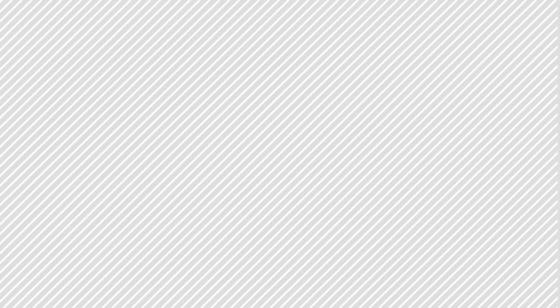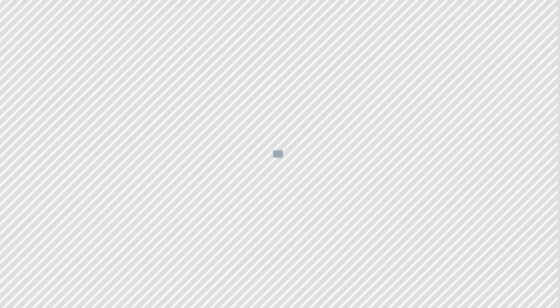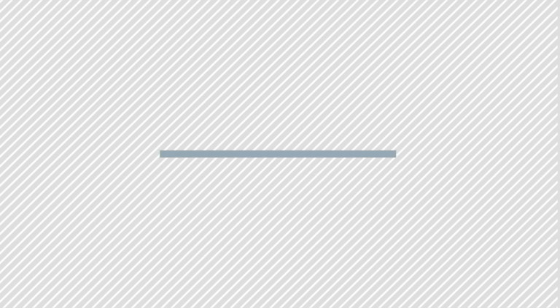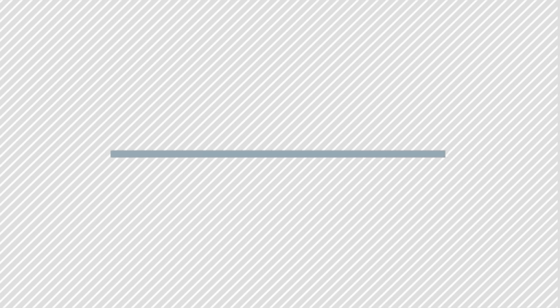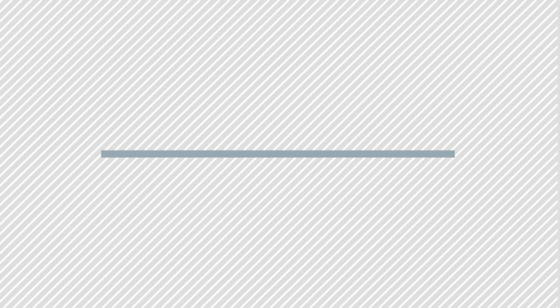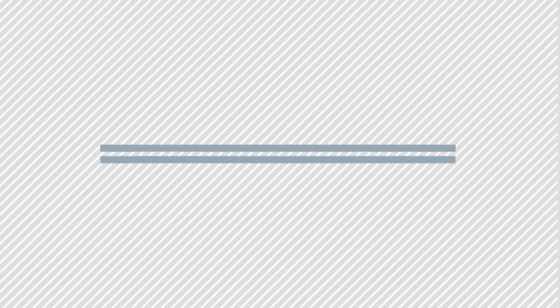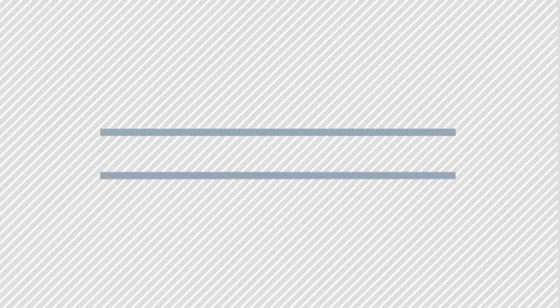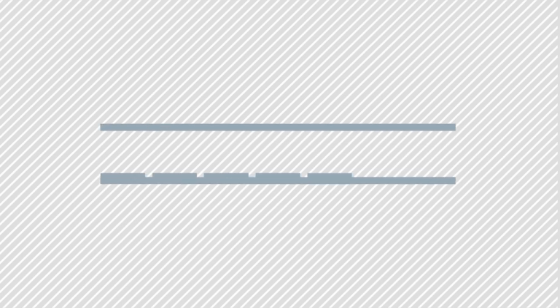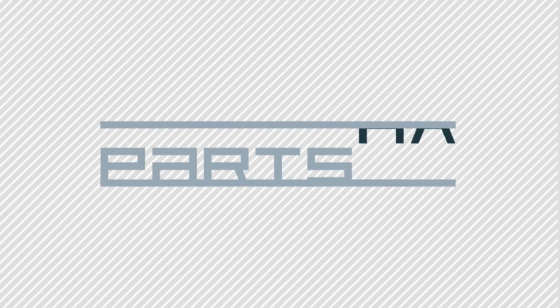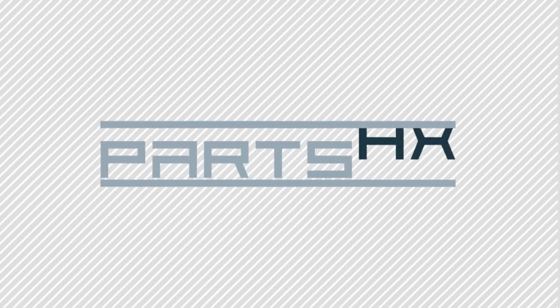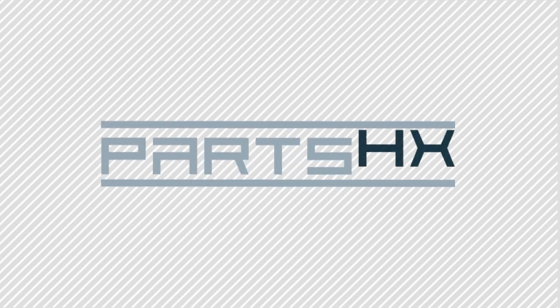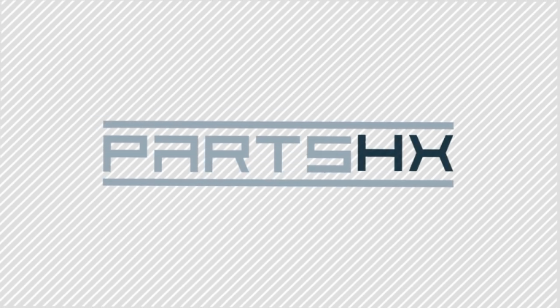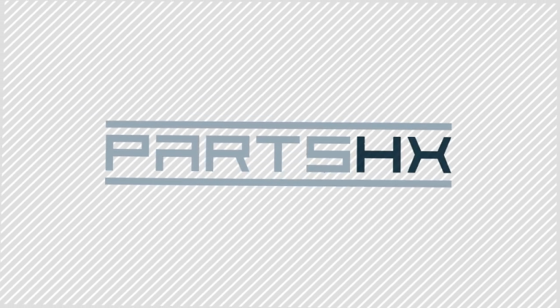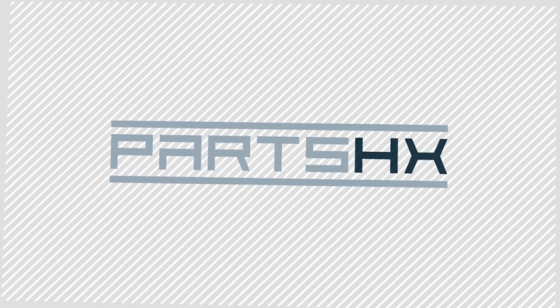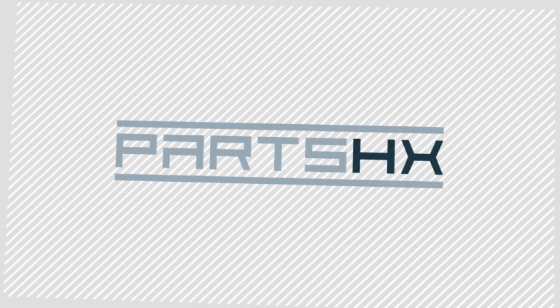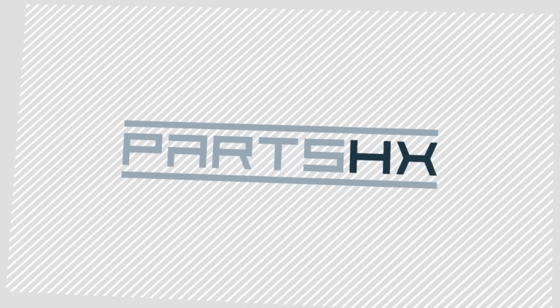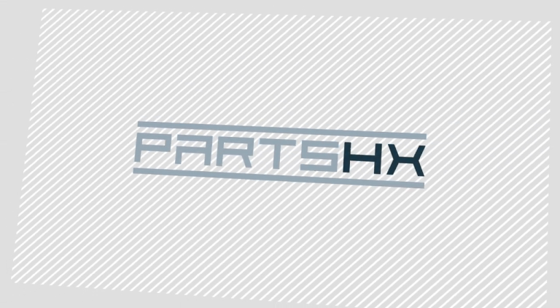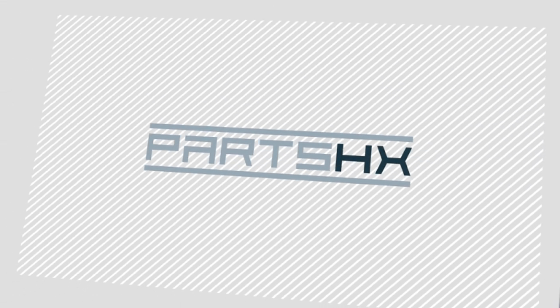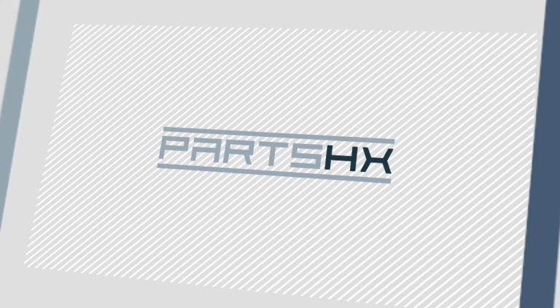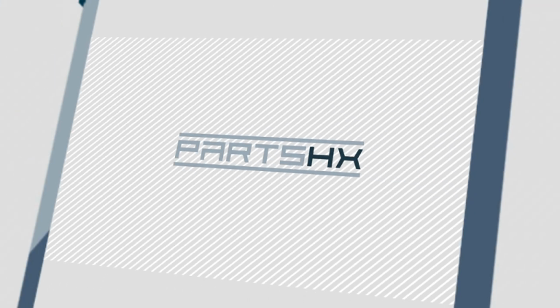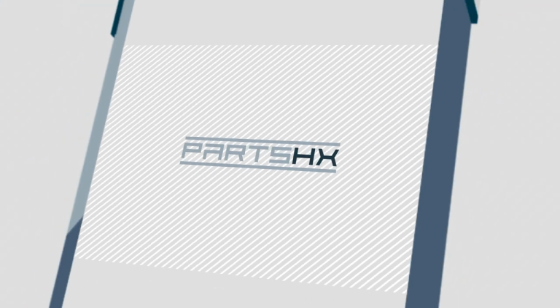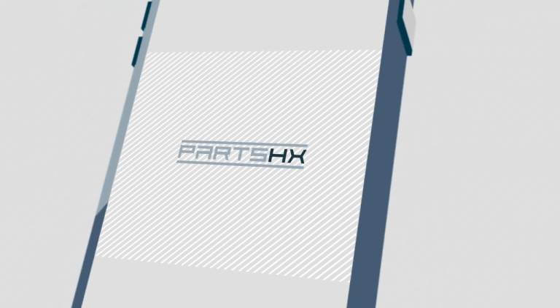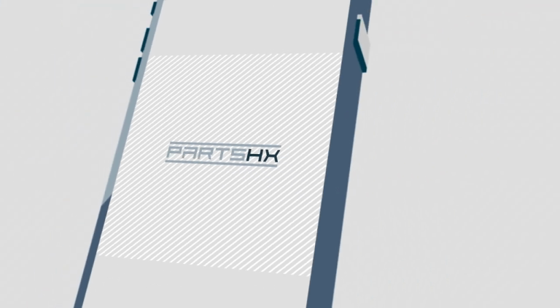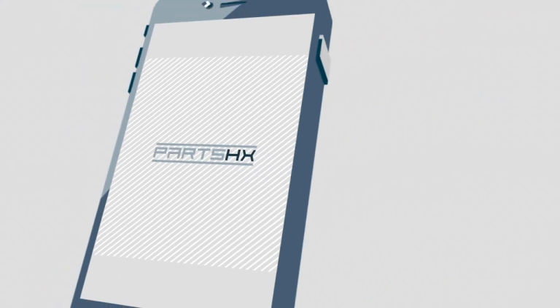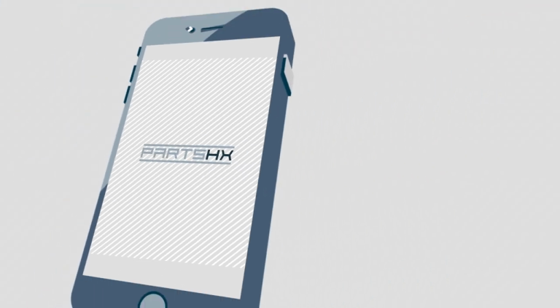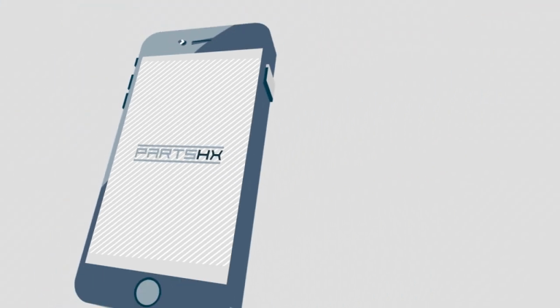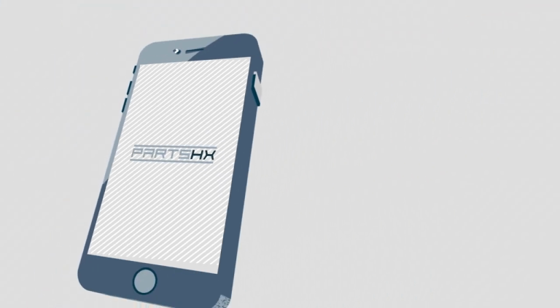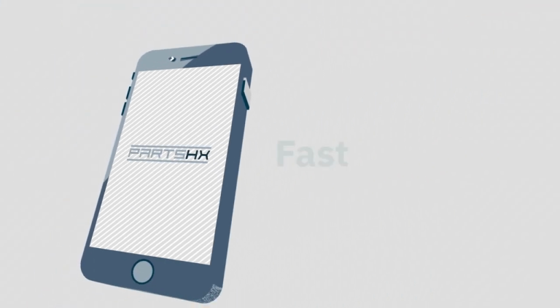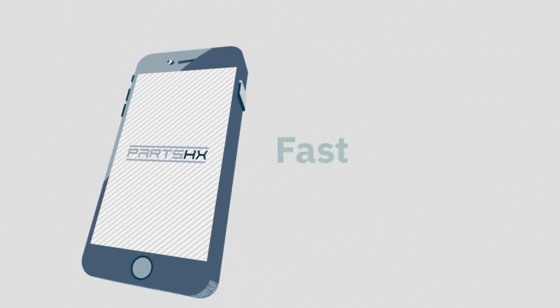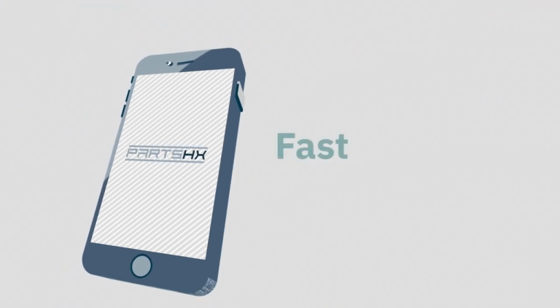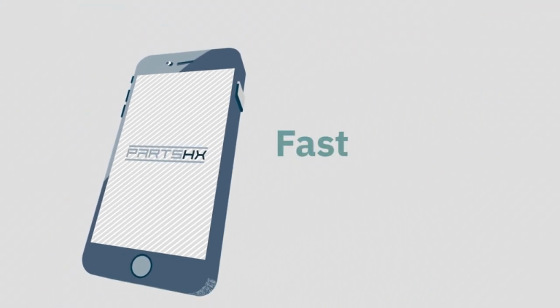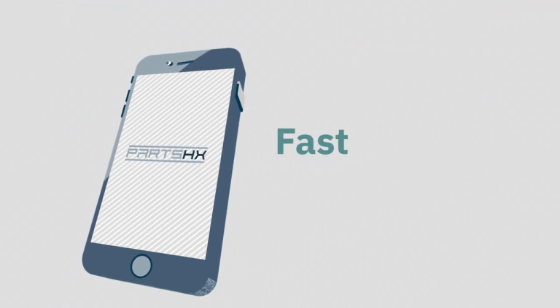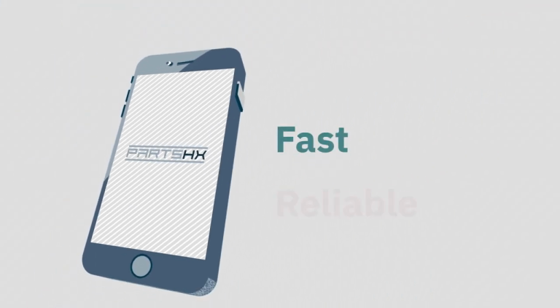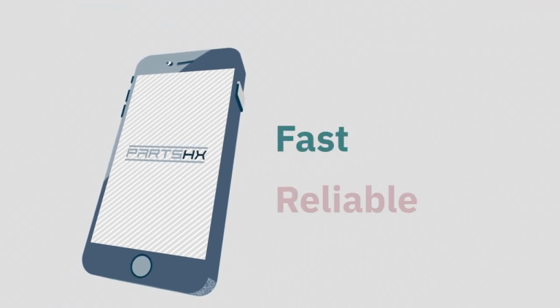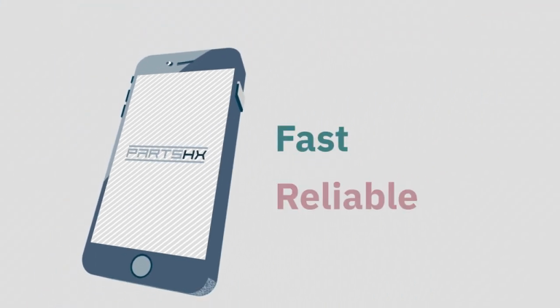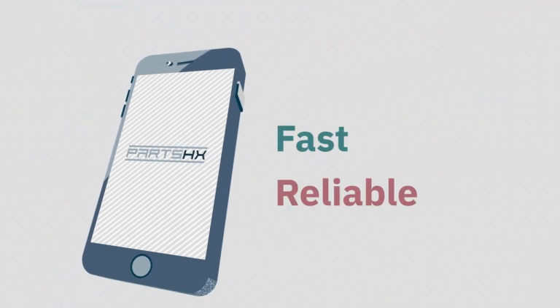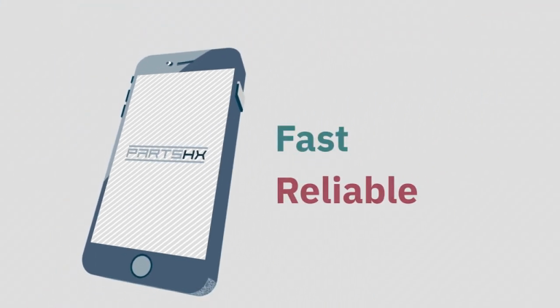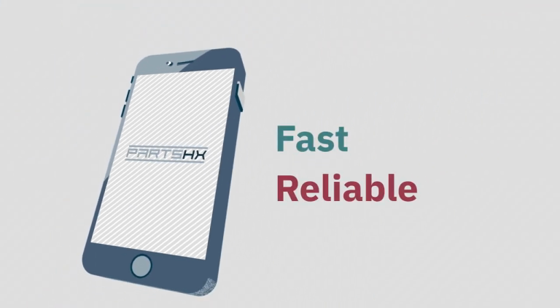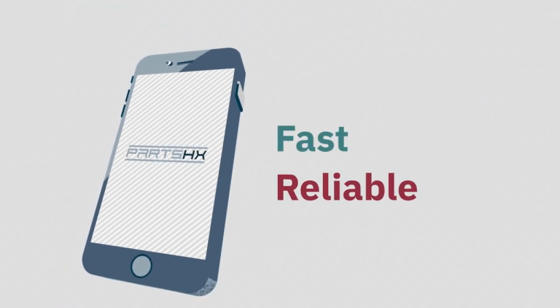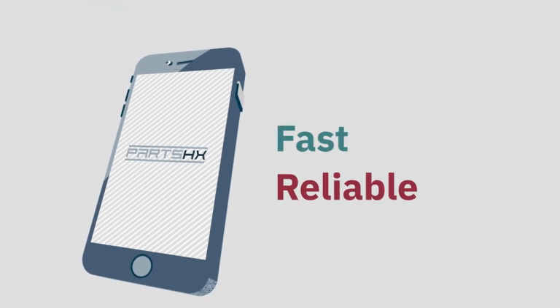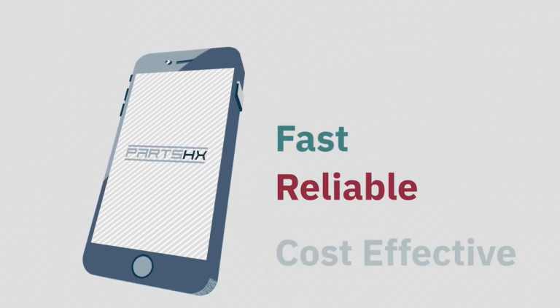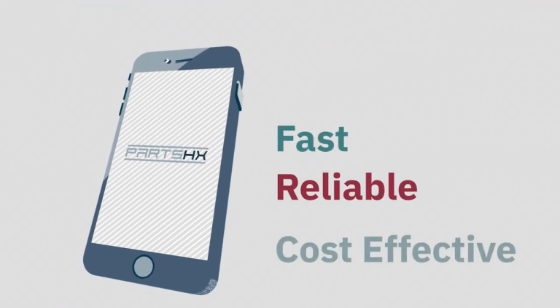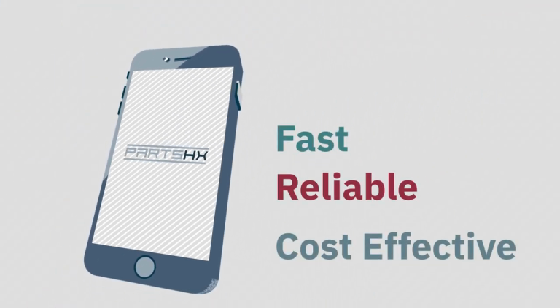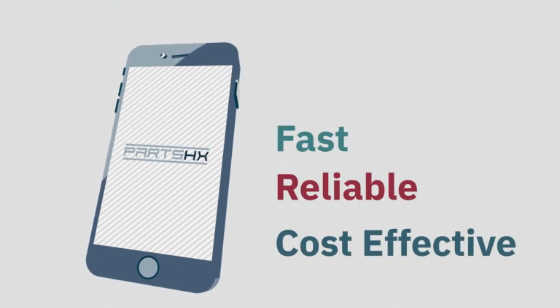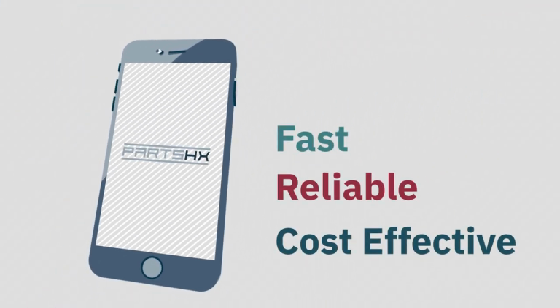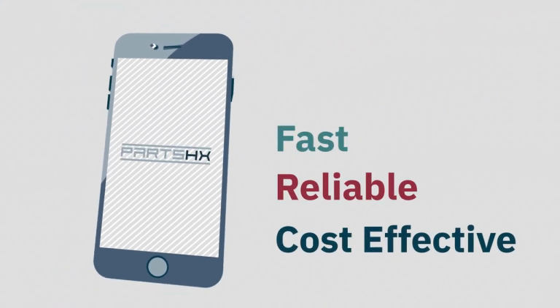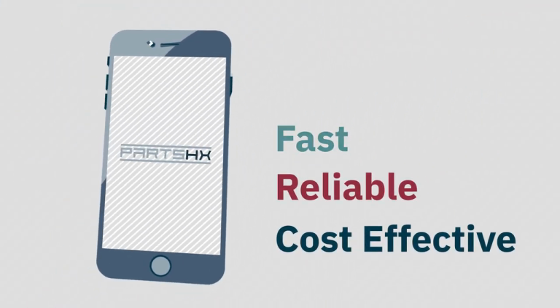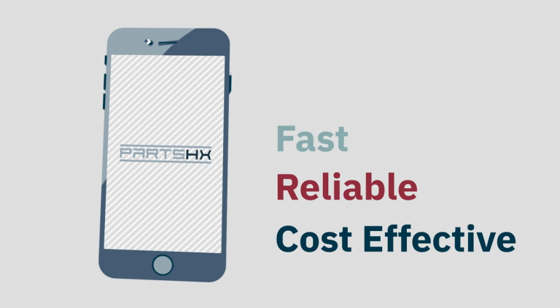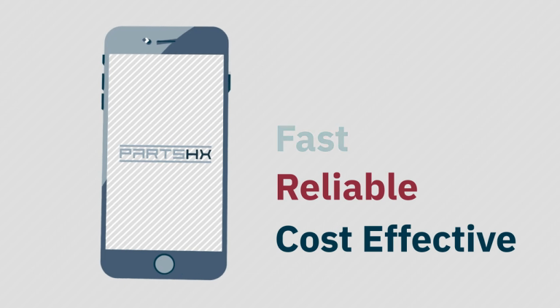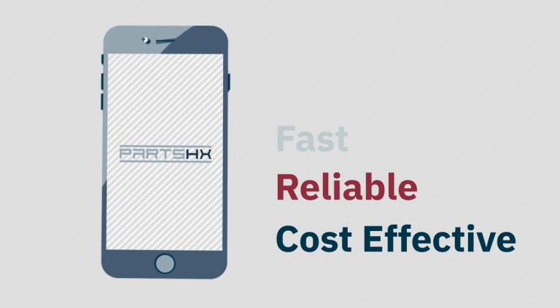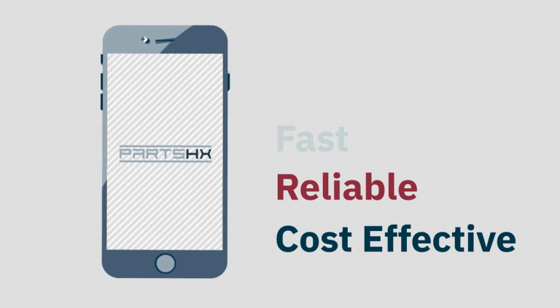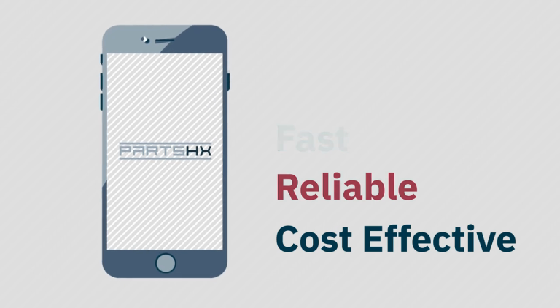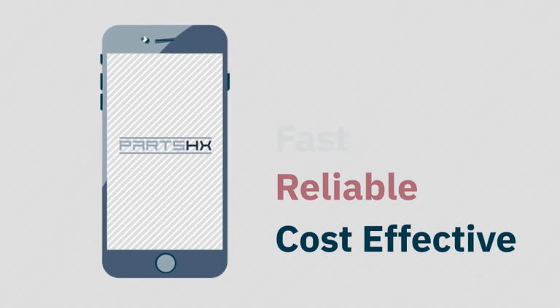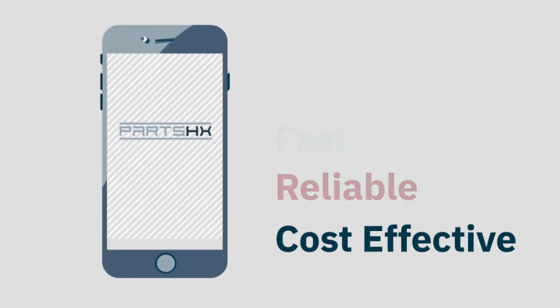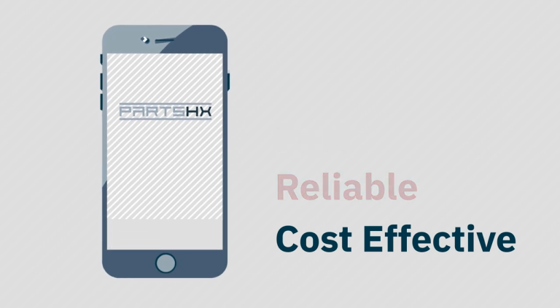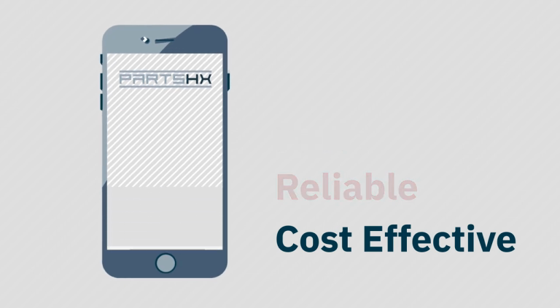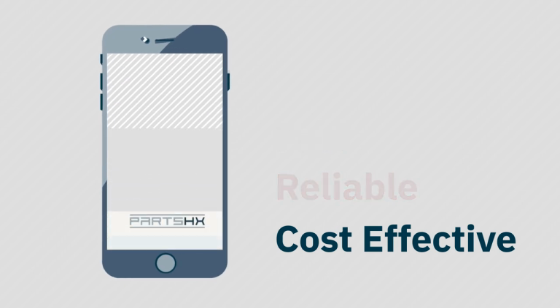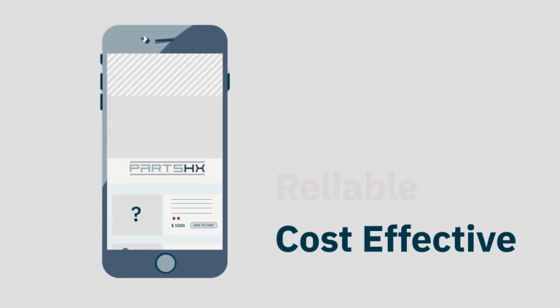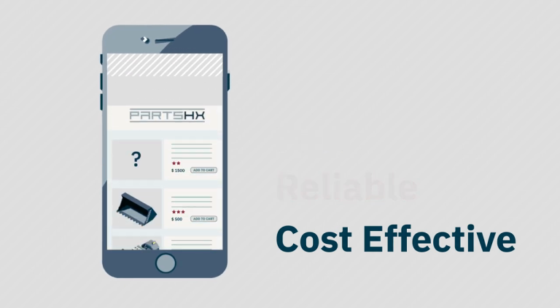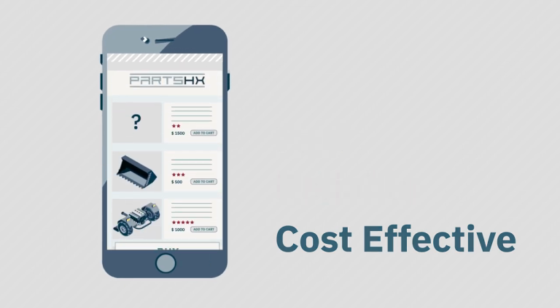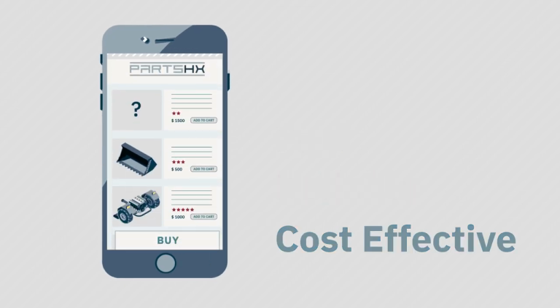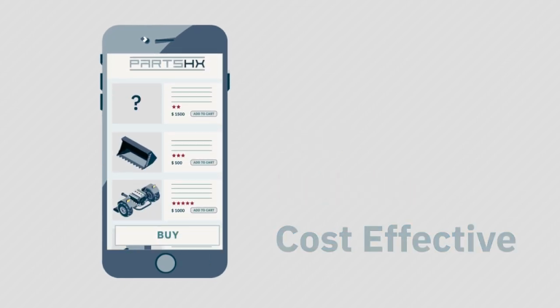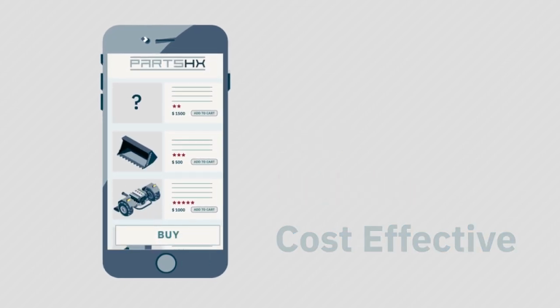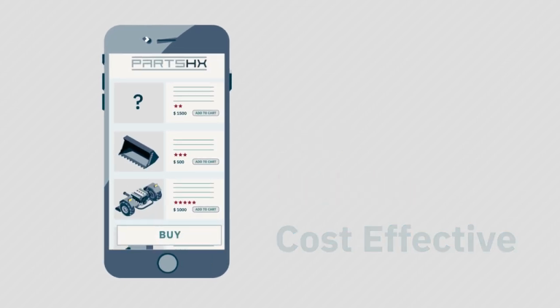Welcome to PartsHX, the fast, reliable, and cost-effective way to purchase used equipment online.